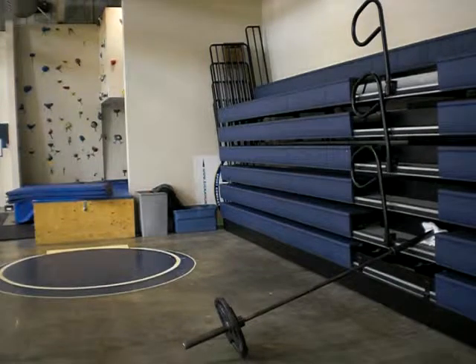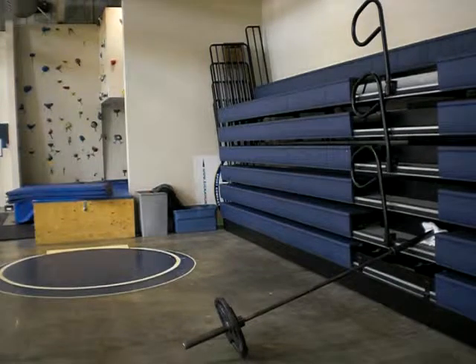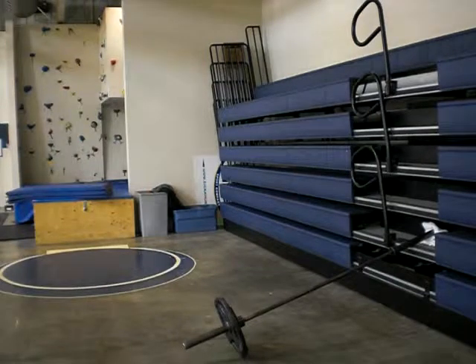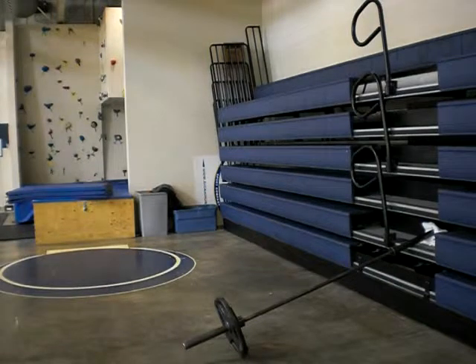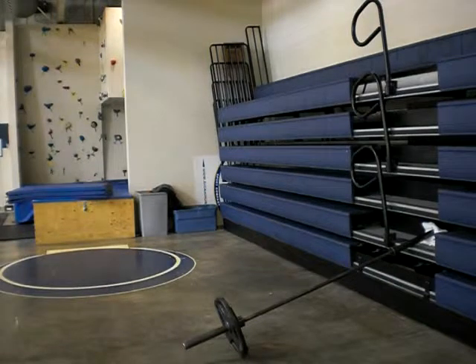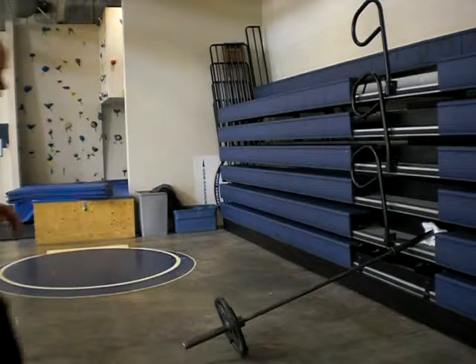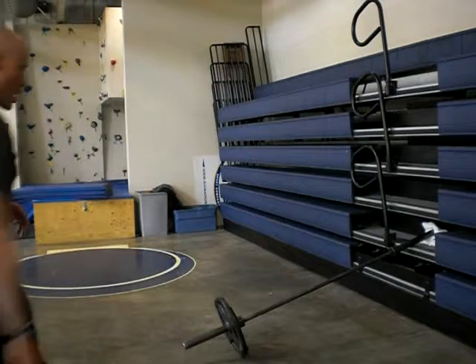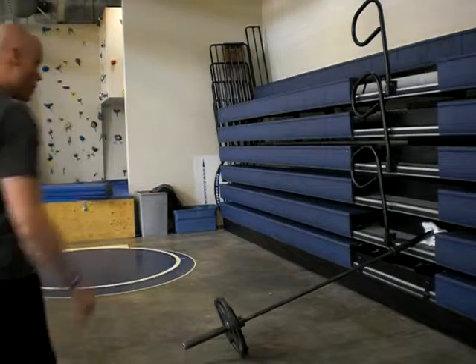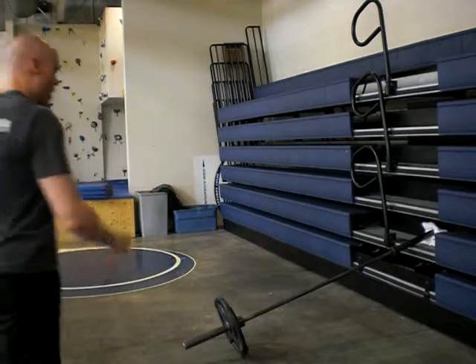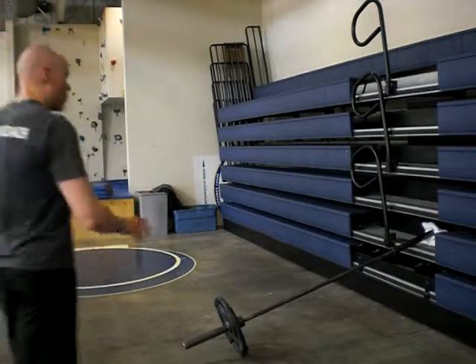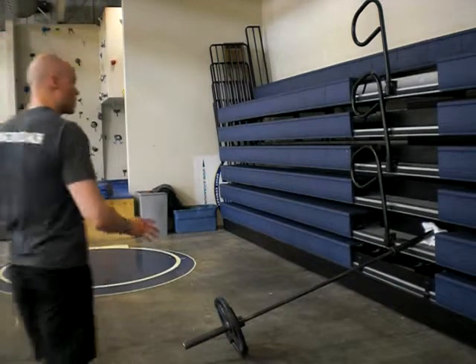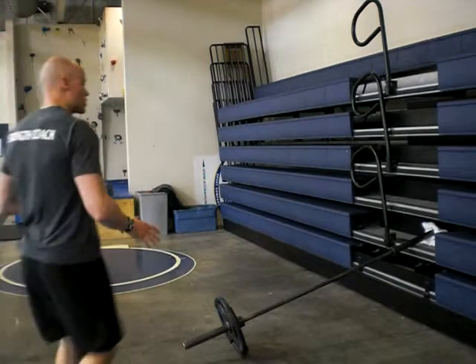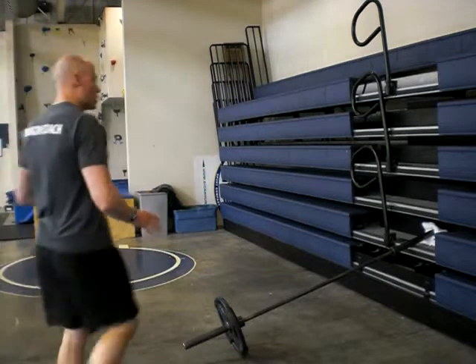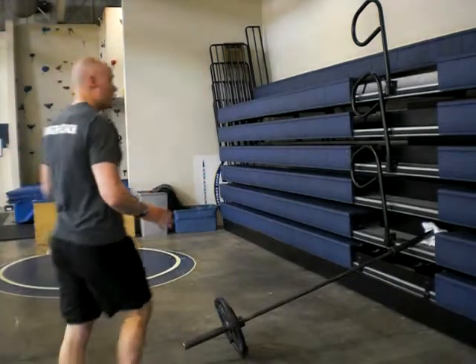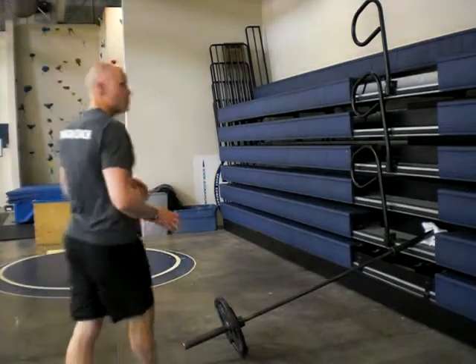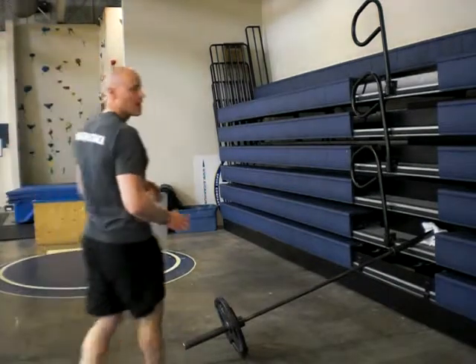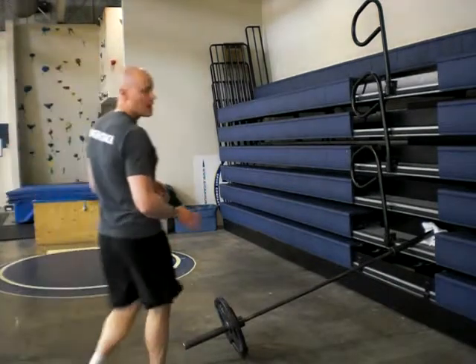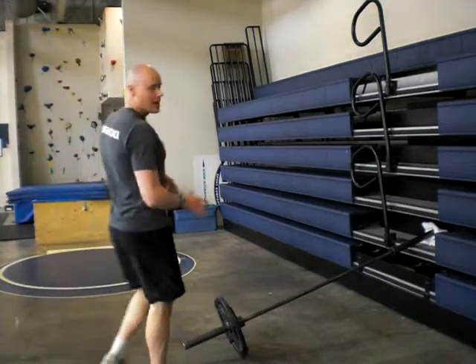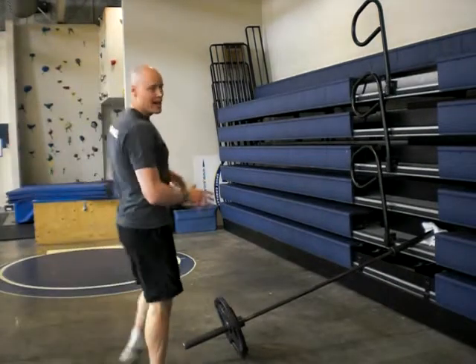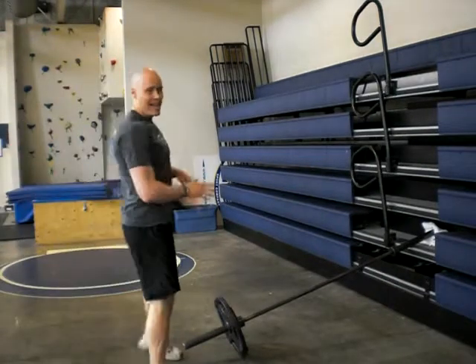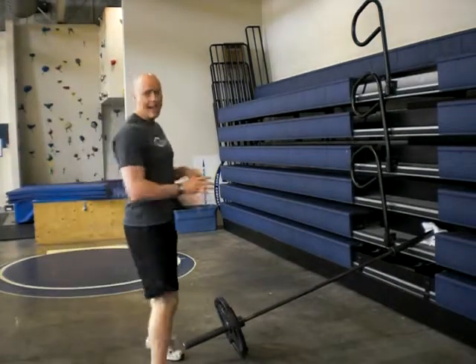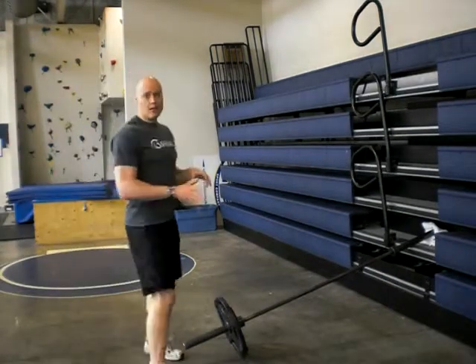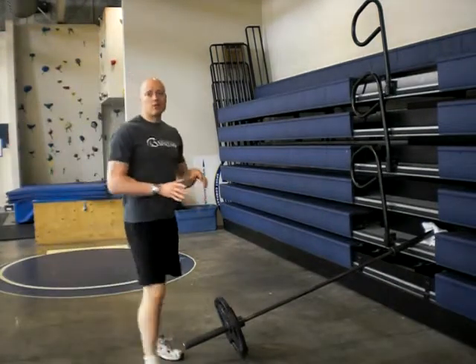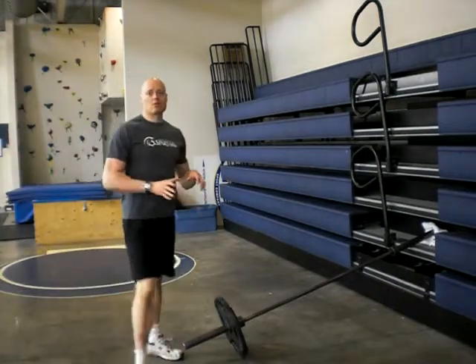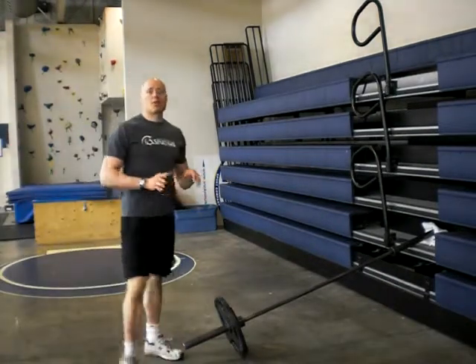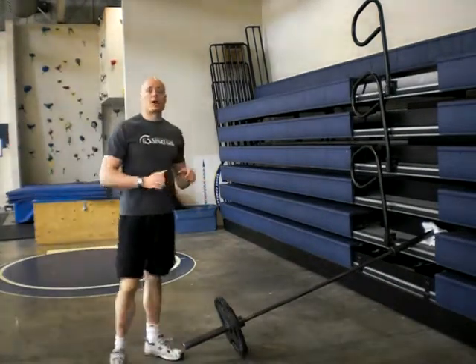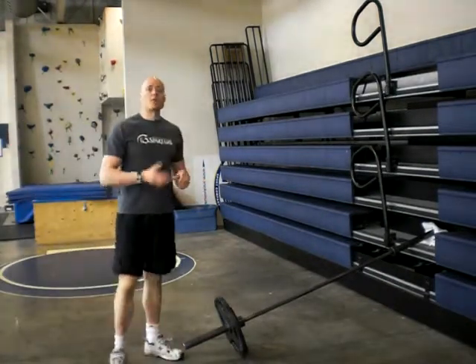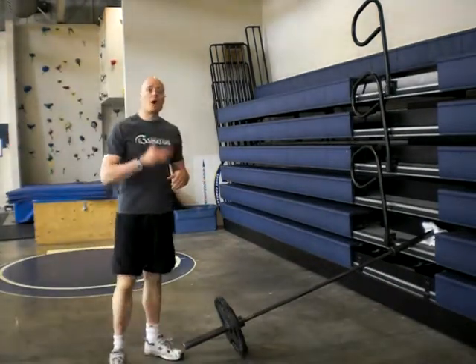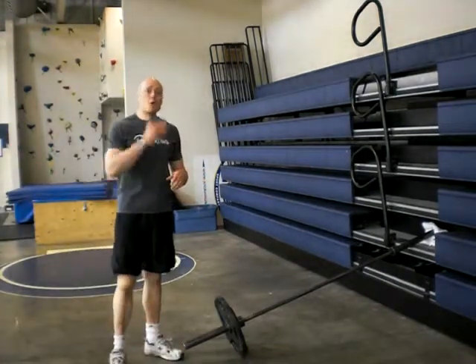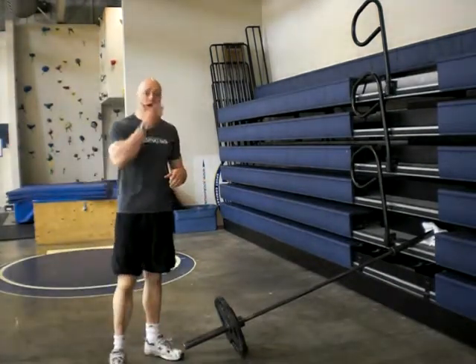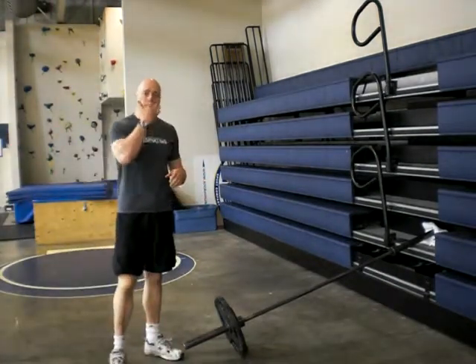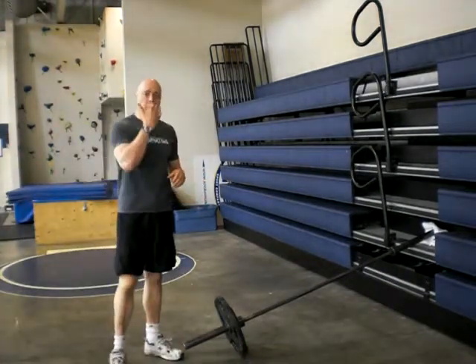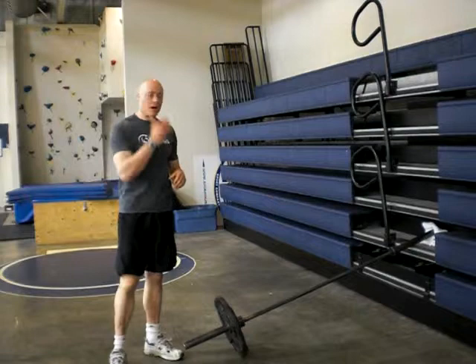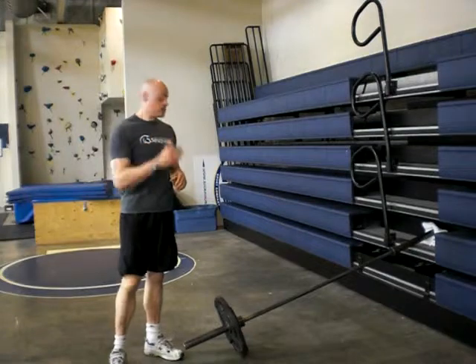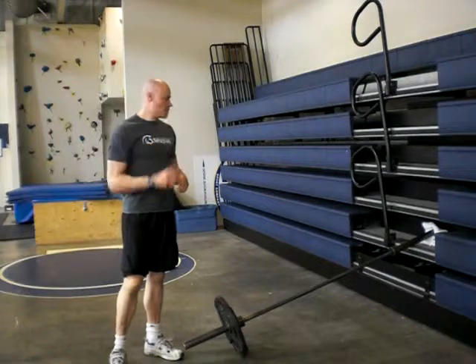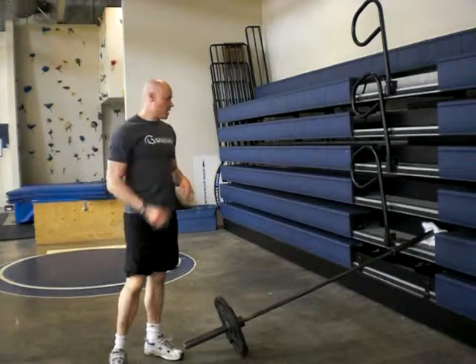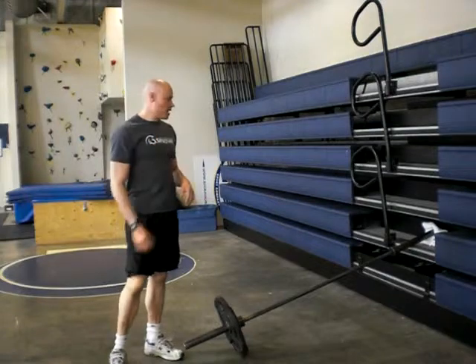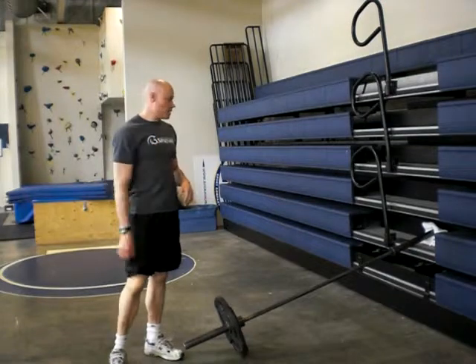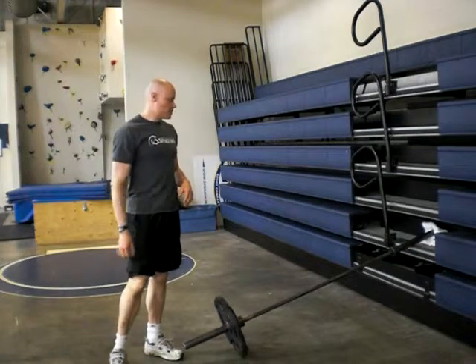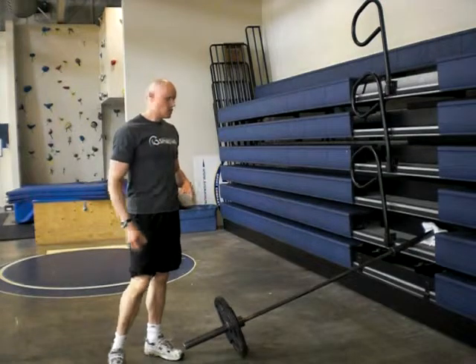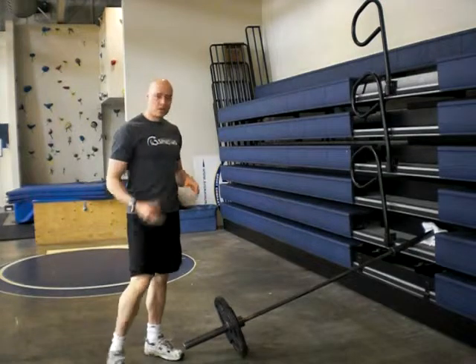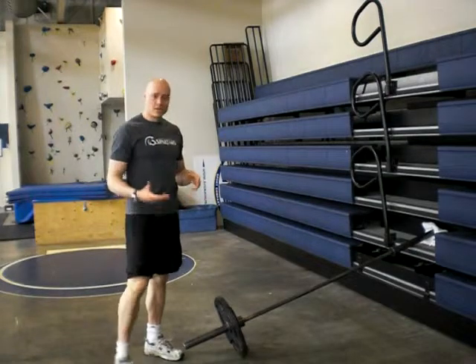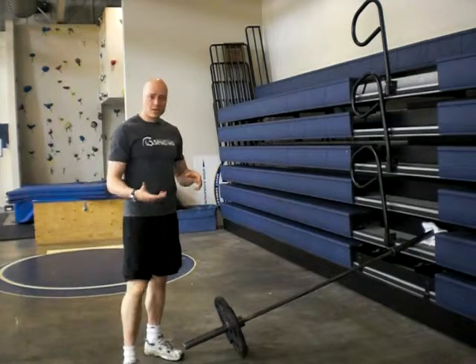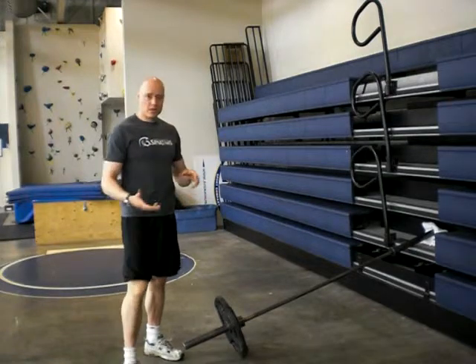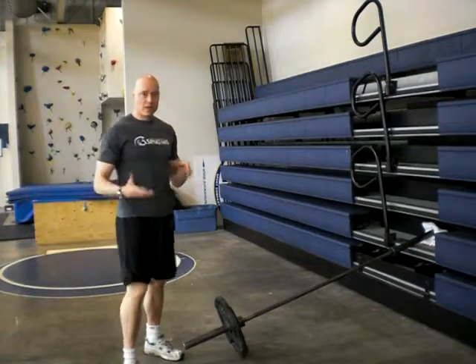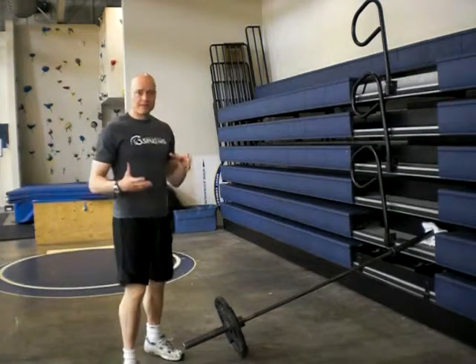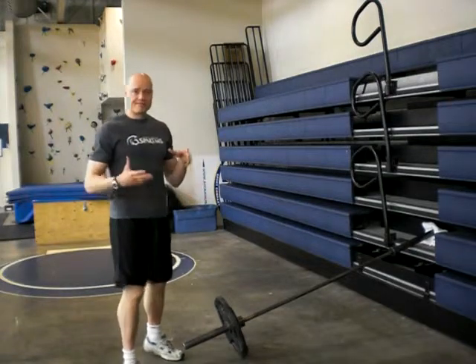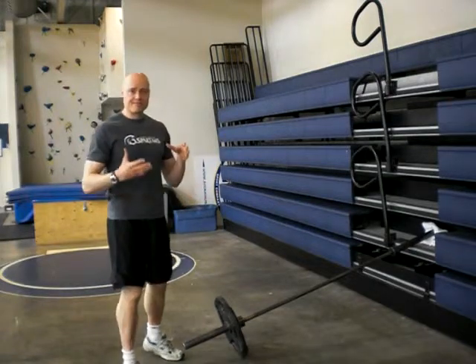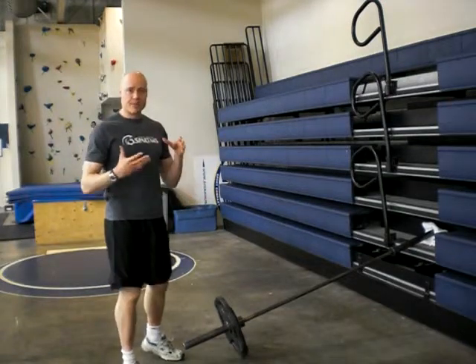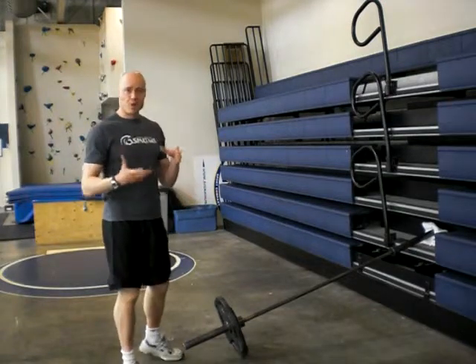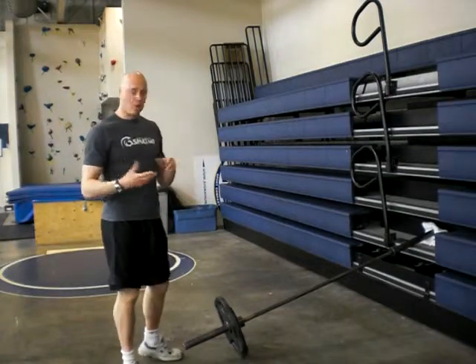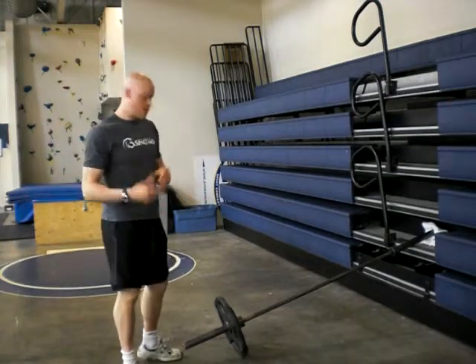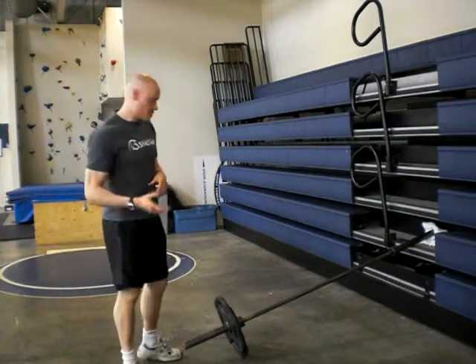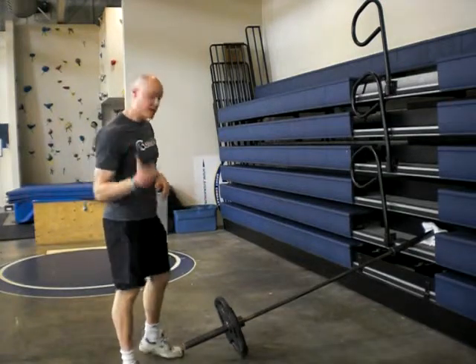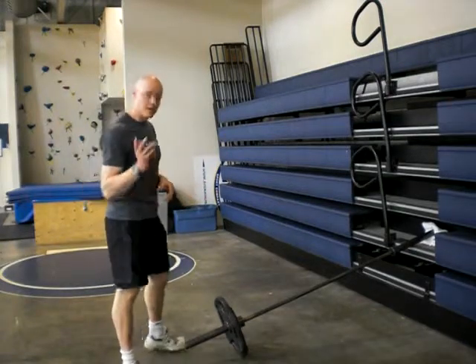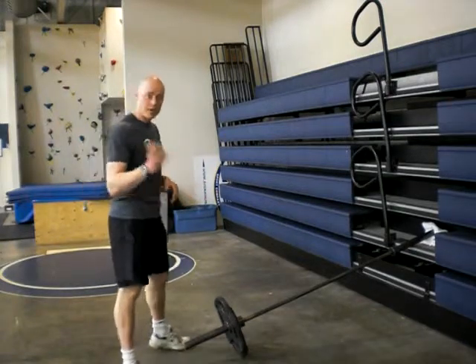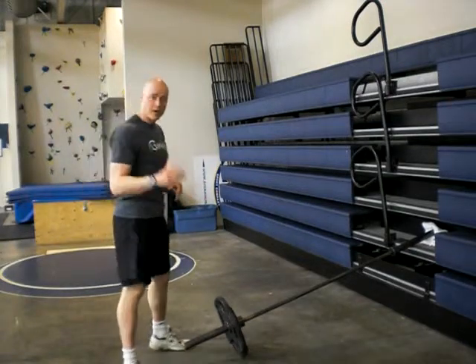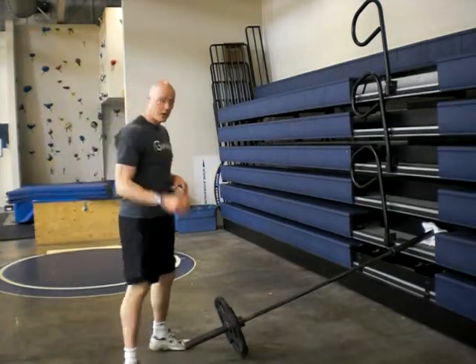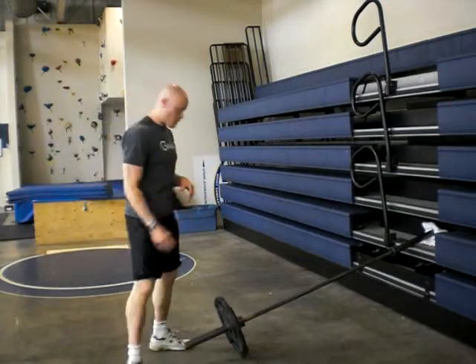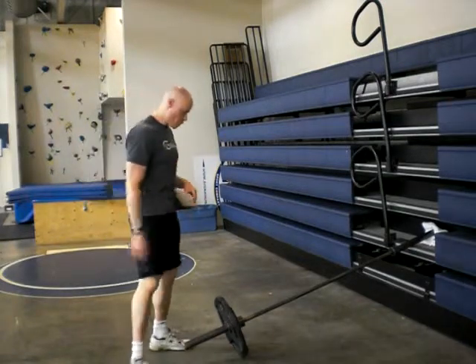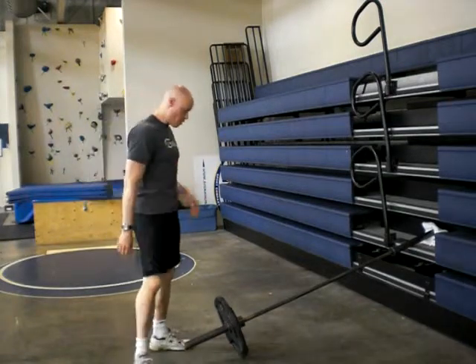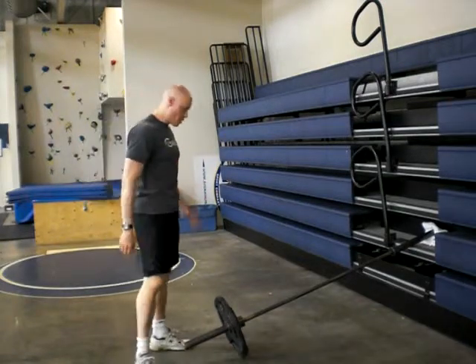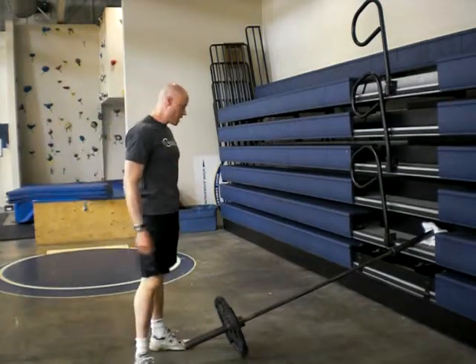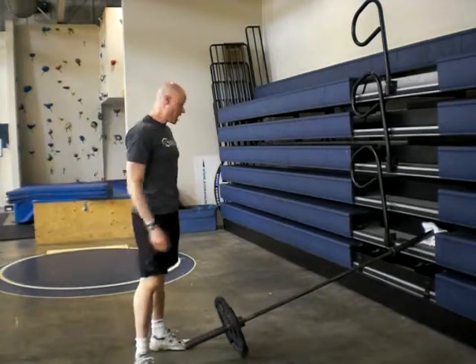Hi there, I'm Edward Huffington. I want to show you angled barbell squats. This is a cool exercise — I'll talk about it more in a minute.